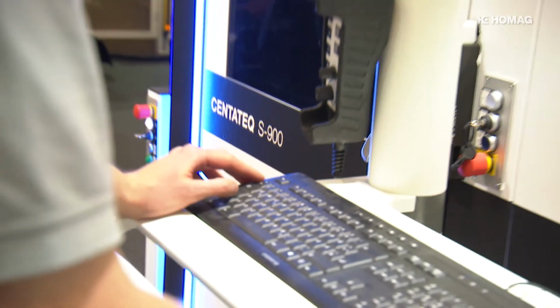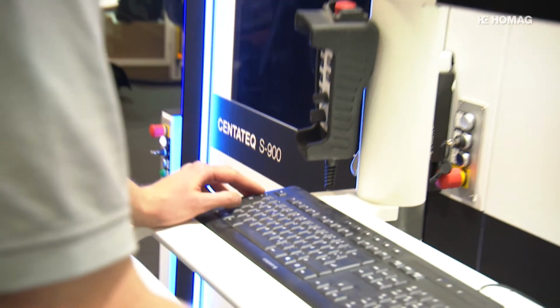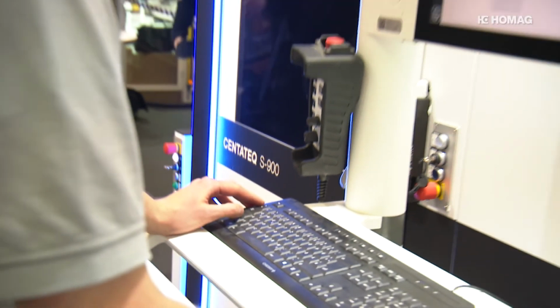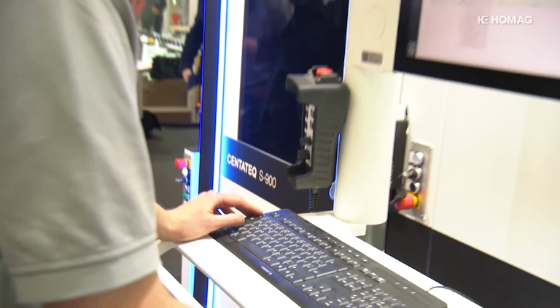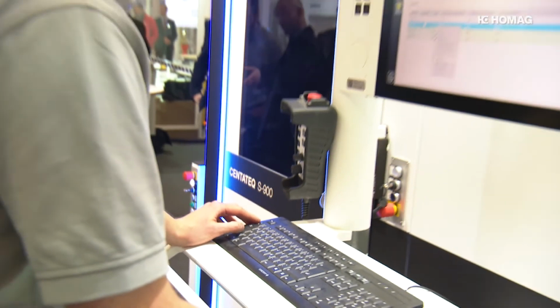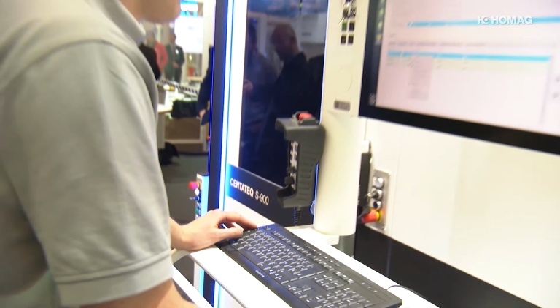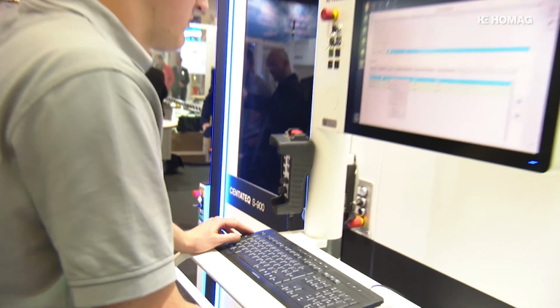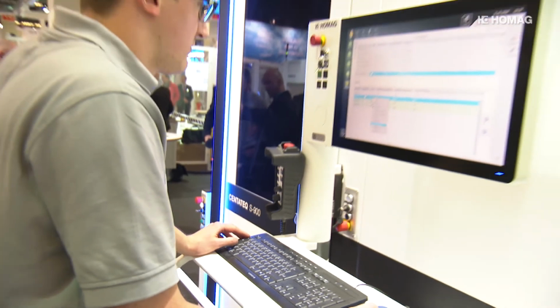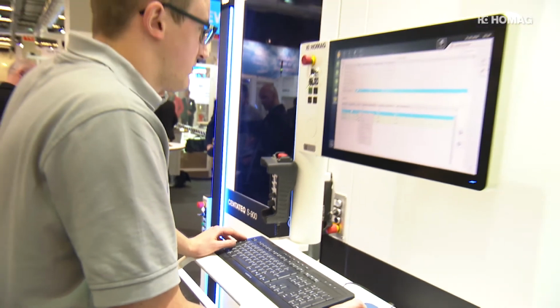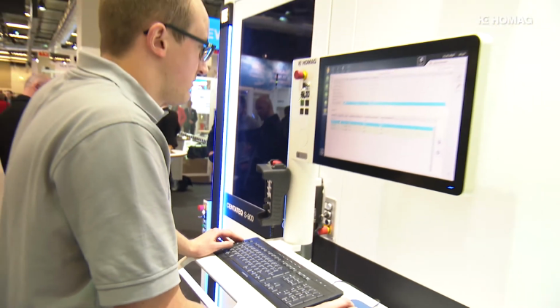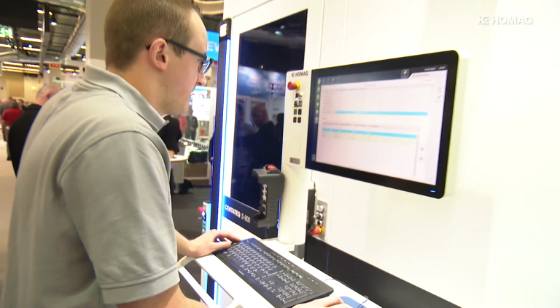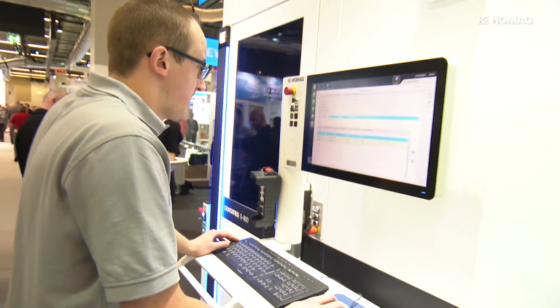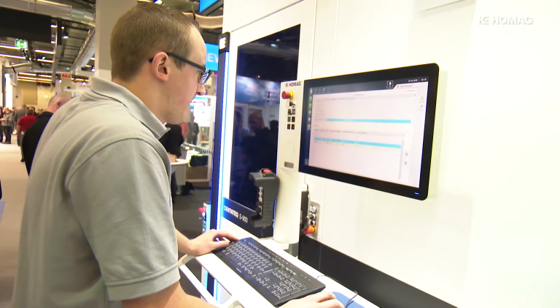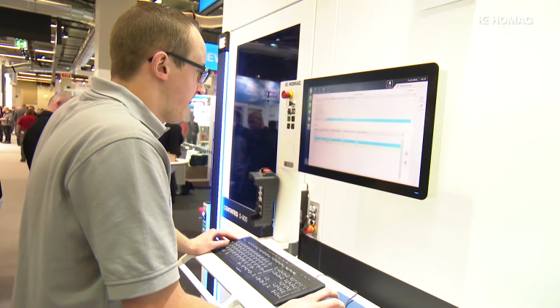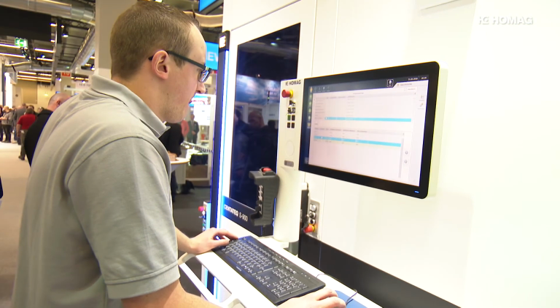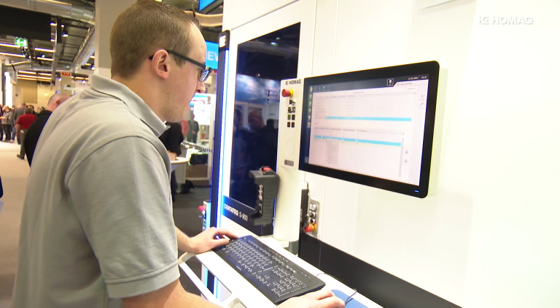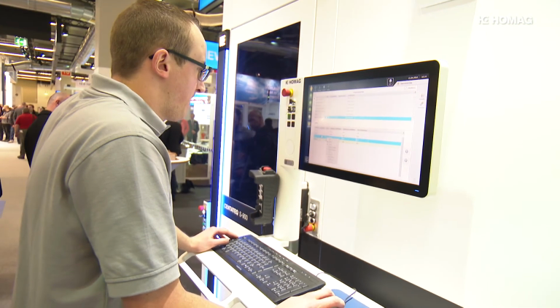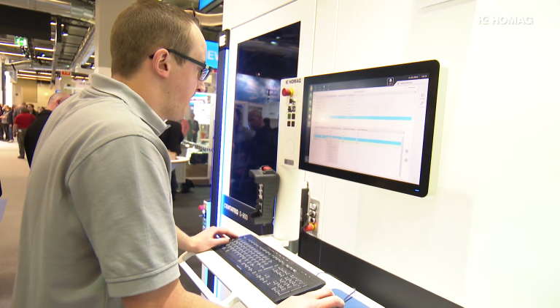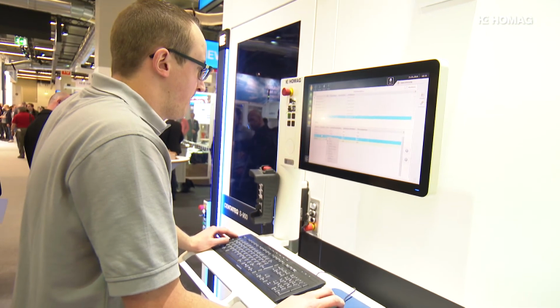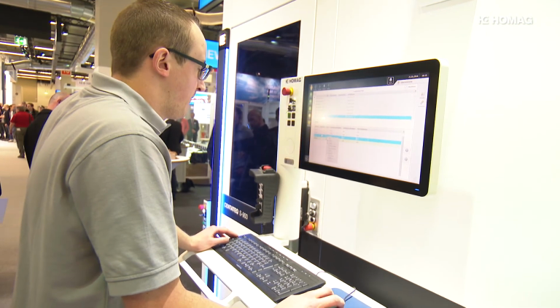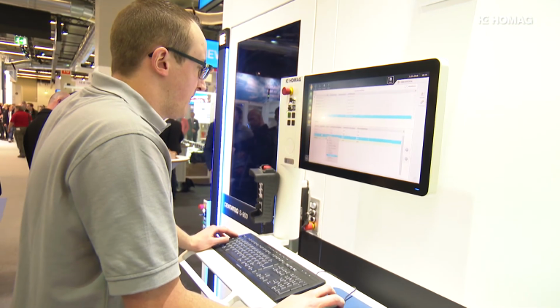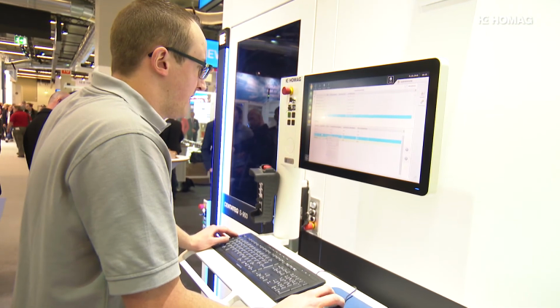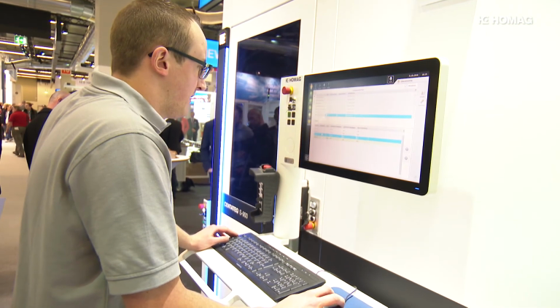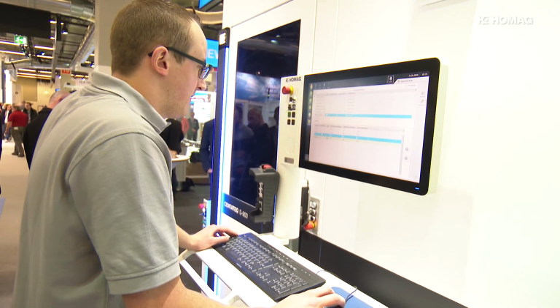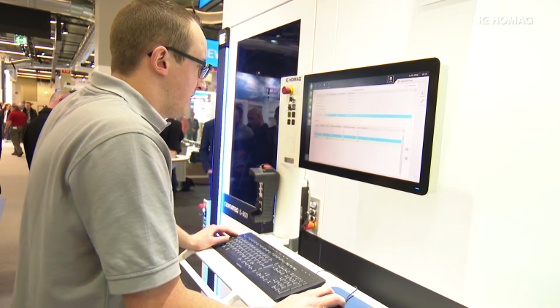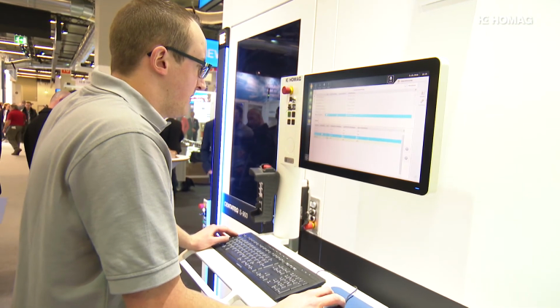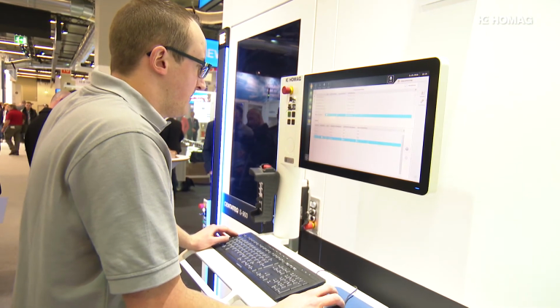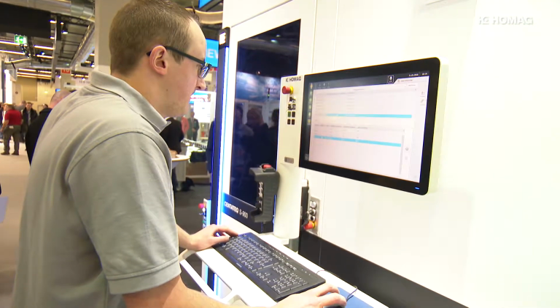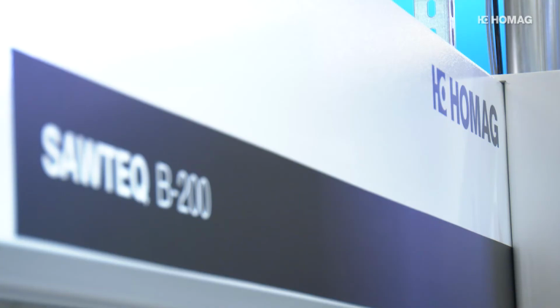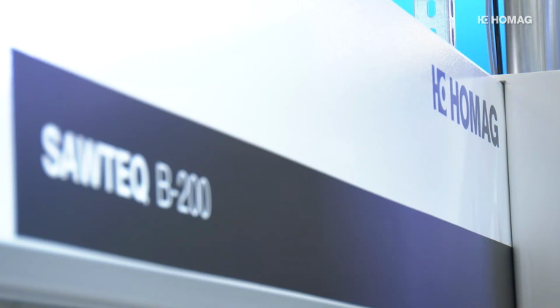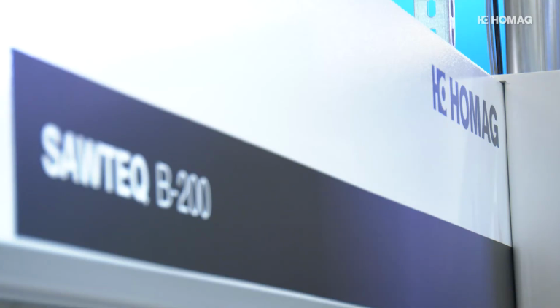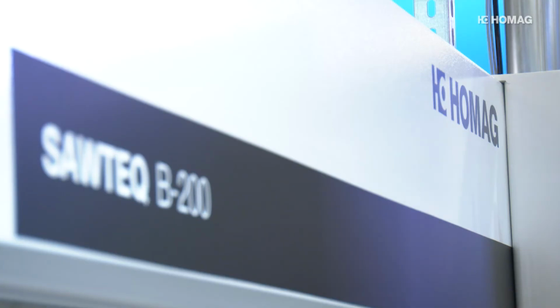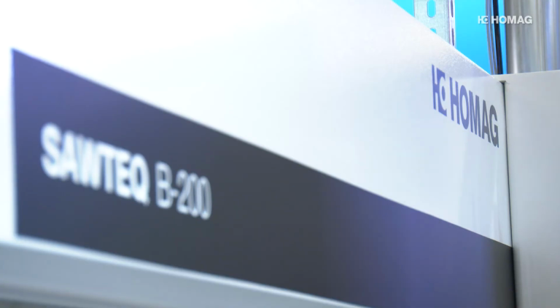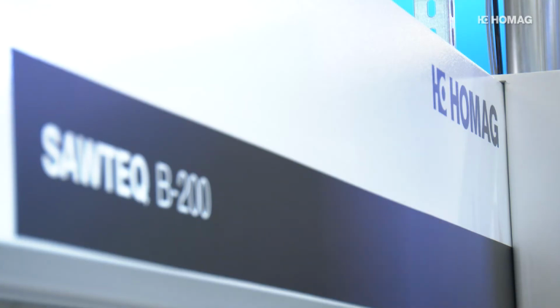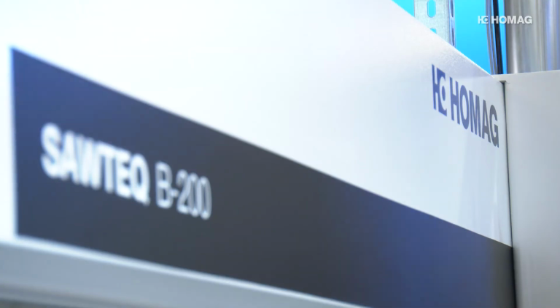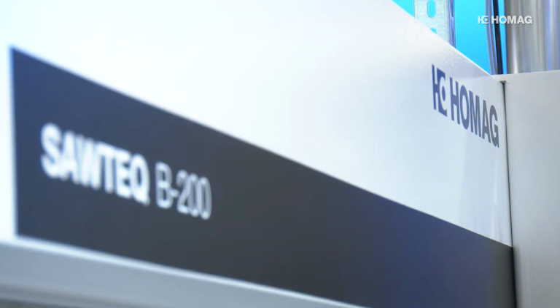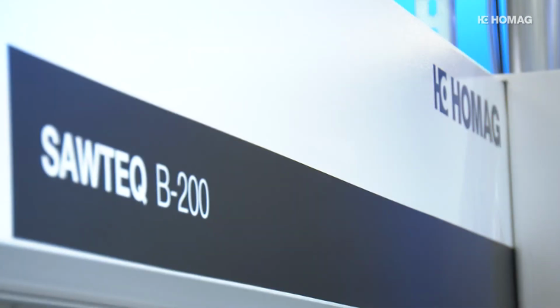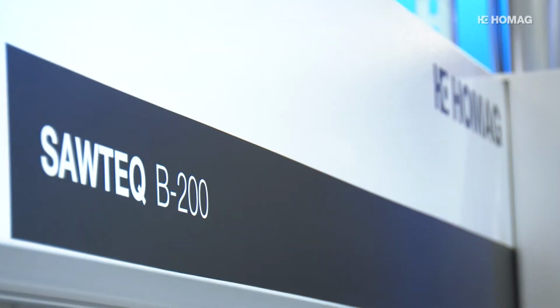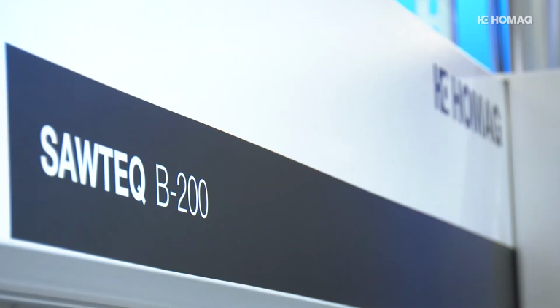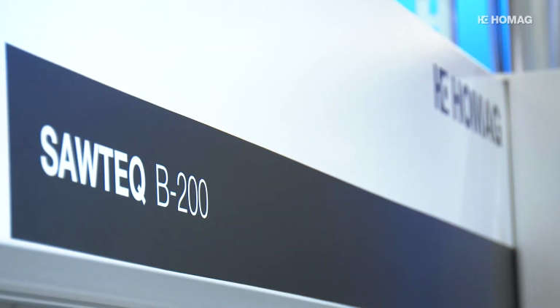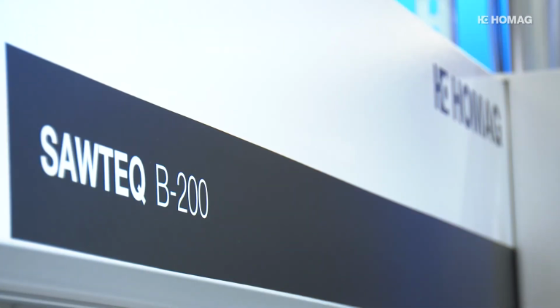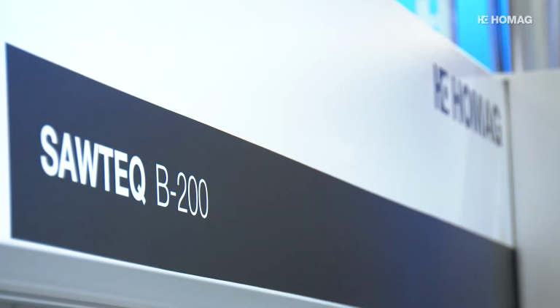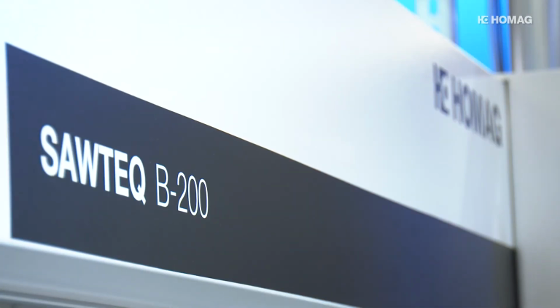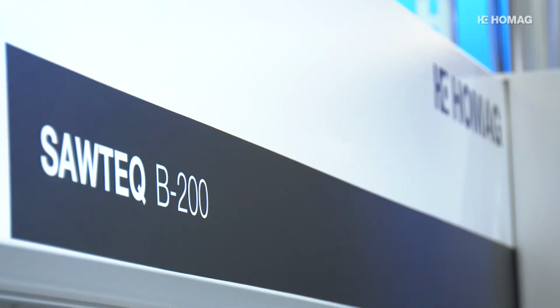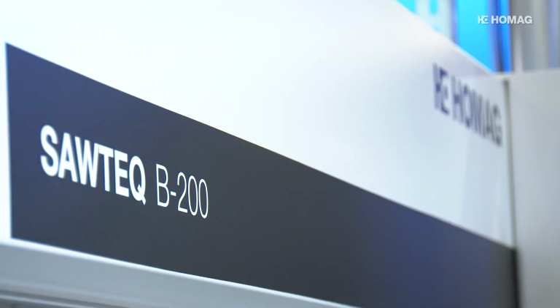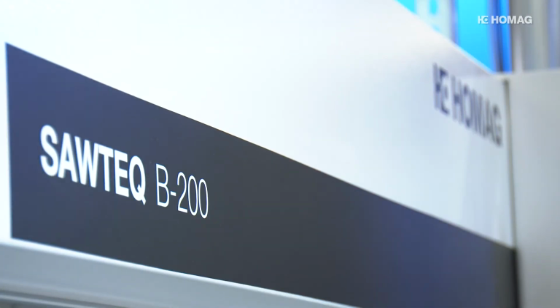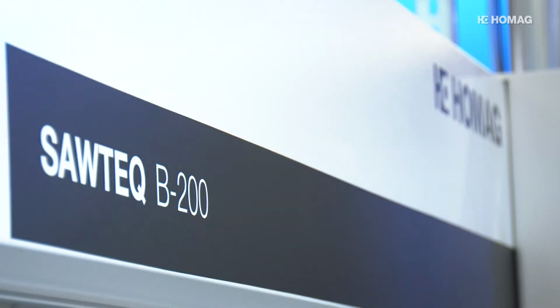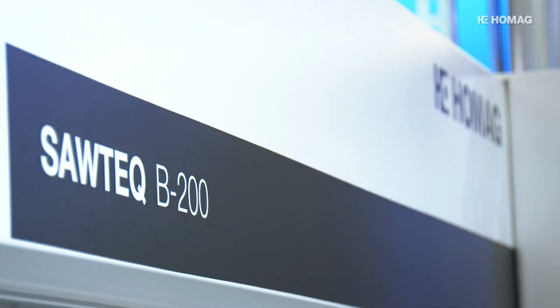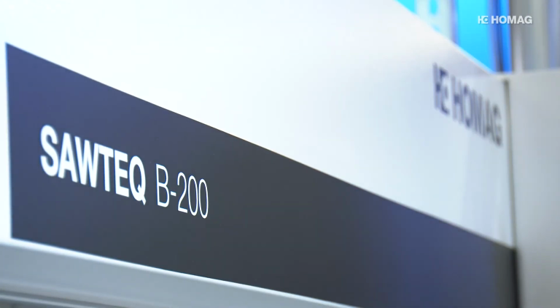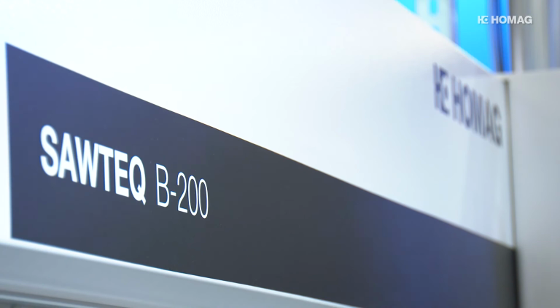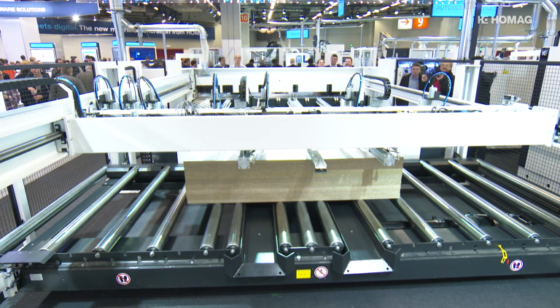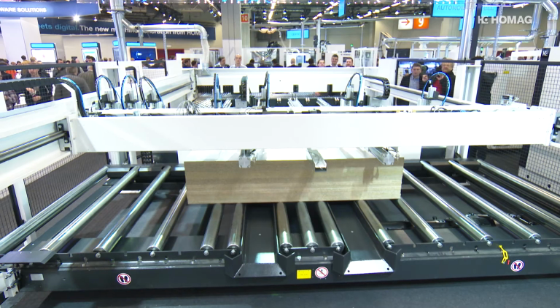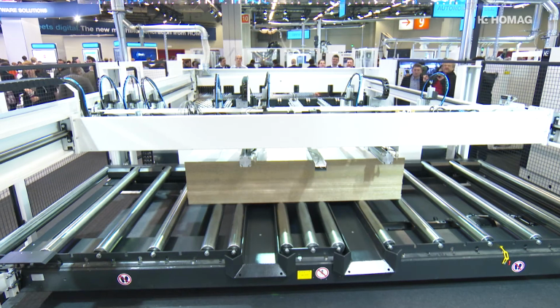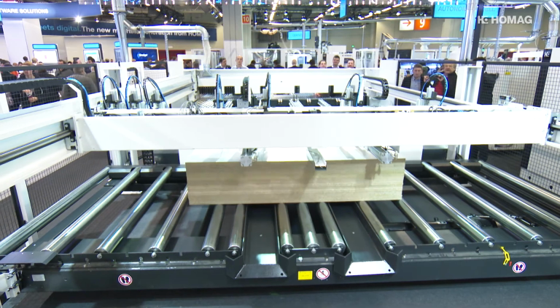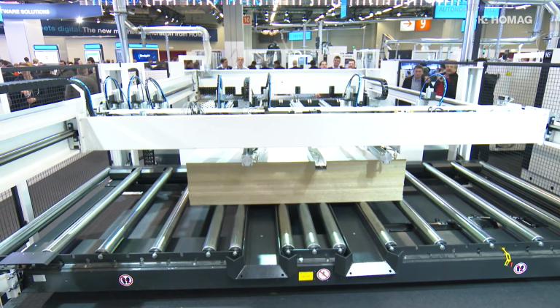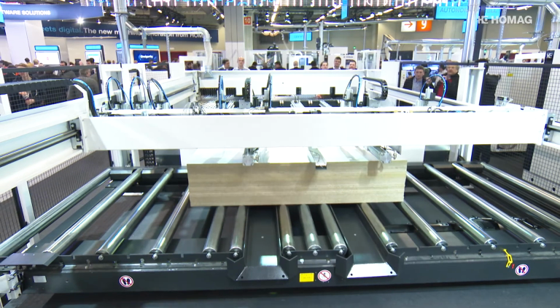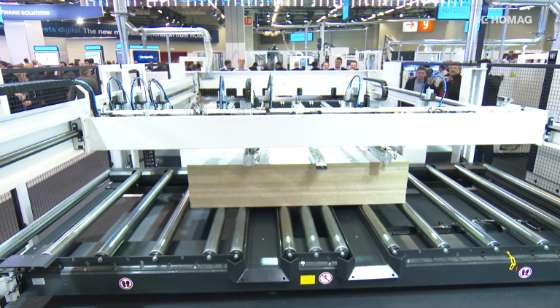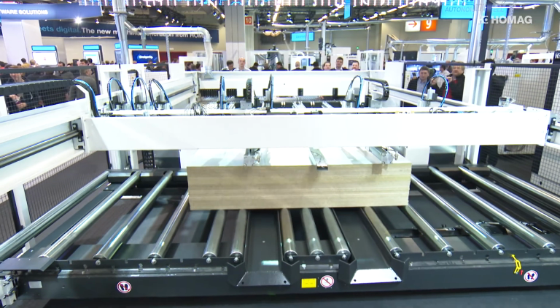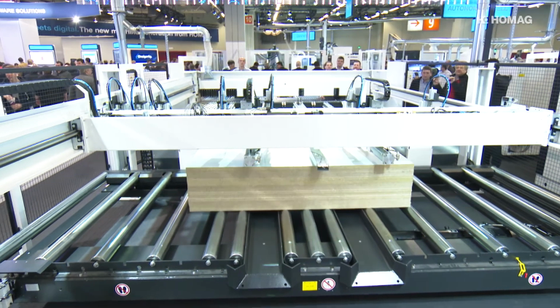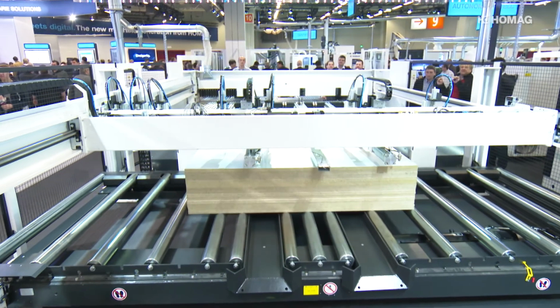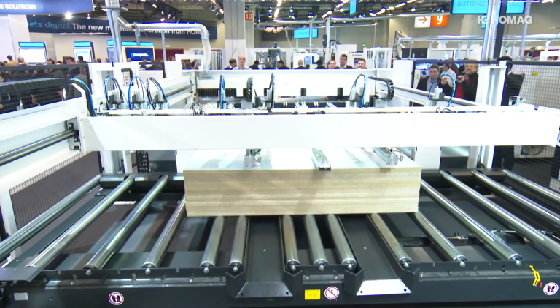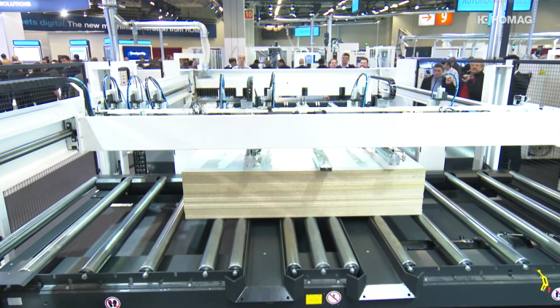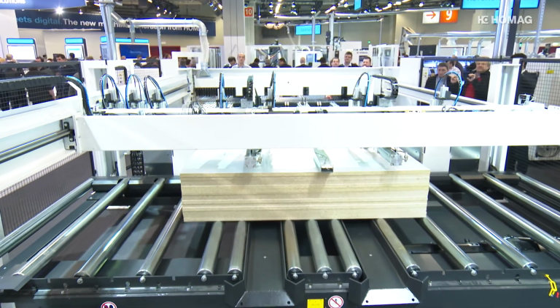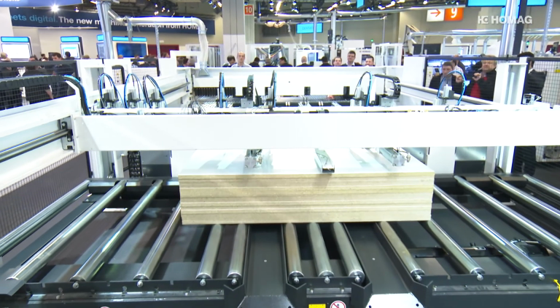With its new appearance, HOMAG is giving the digital future a face, on display for the first time at the Holtz Handwerk 2018.